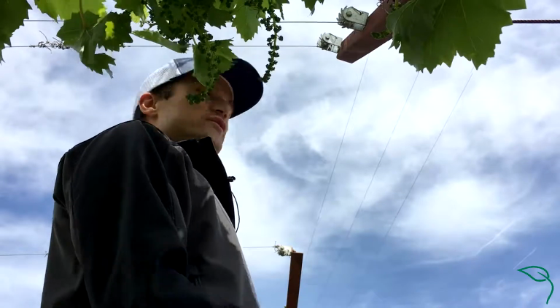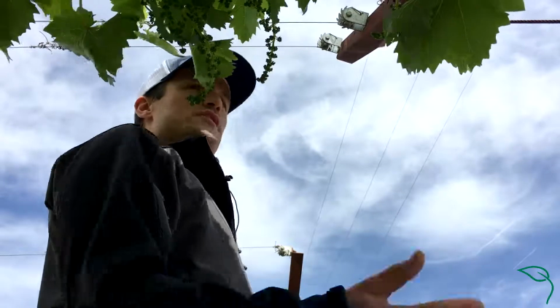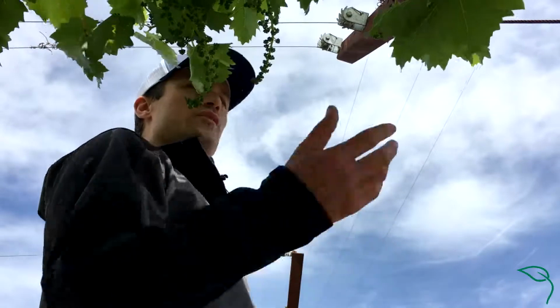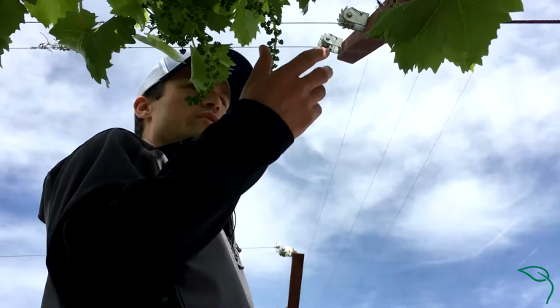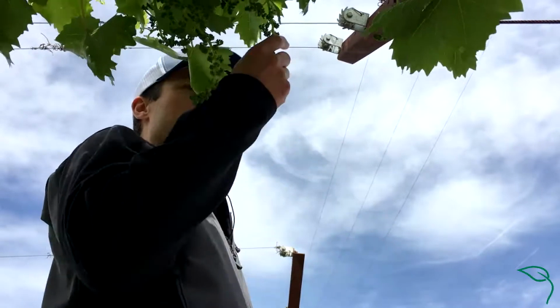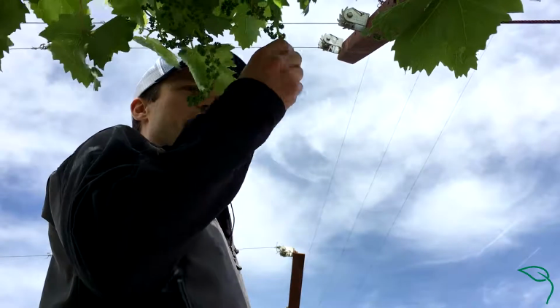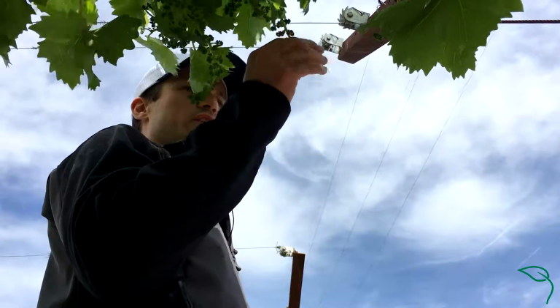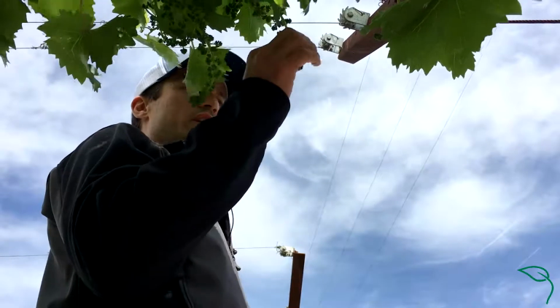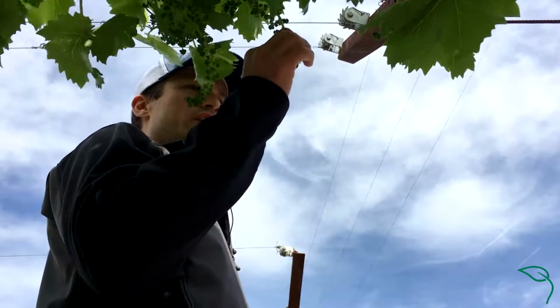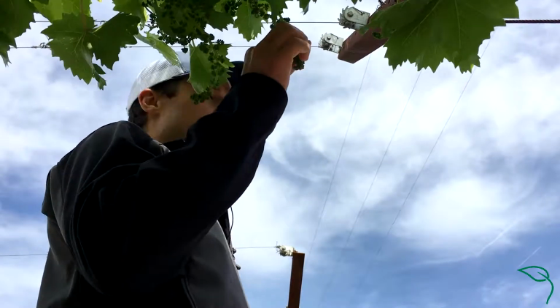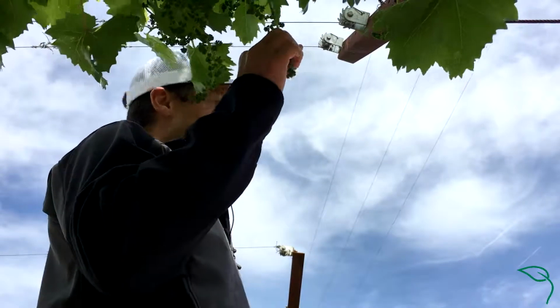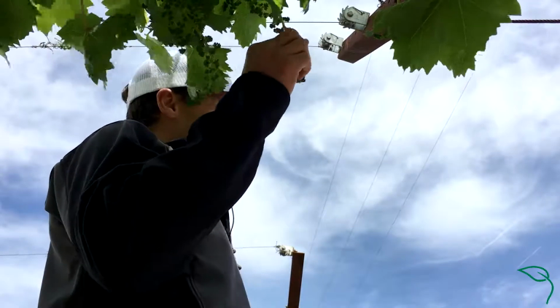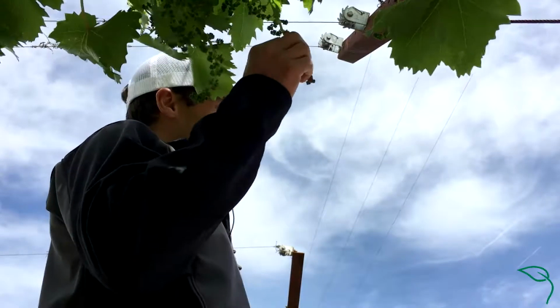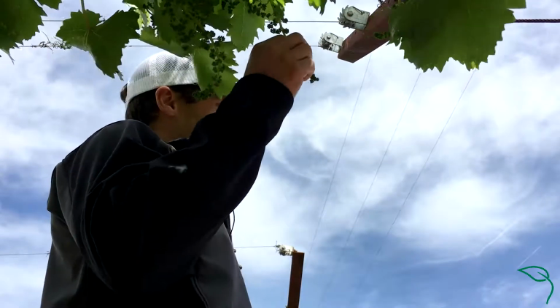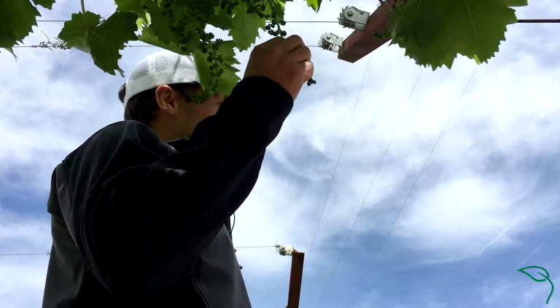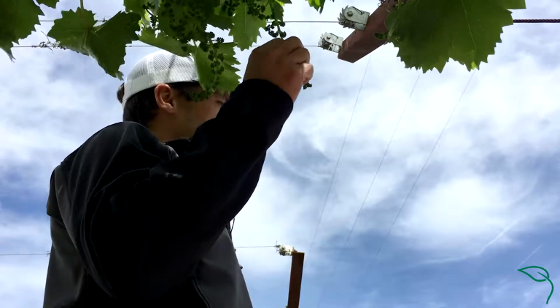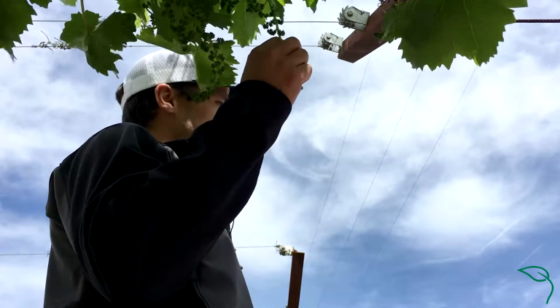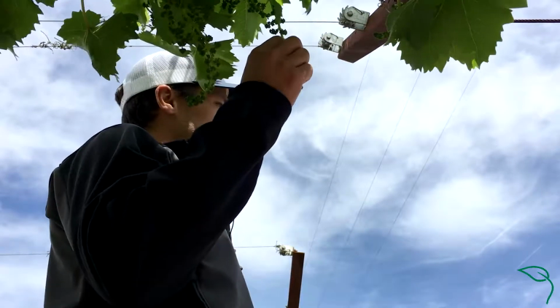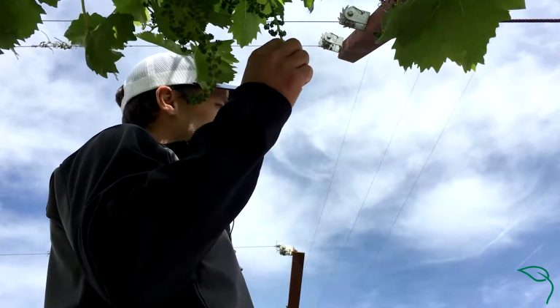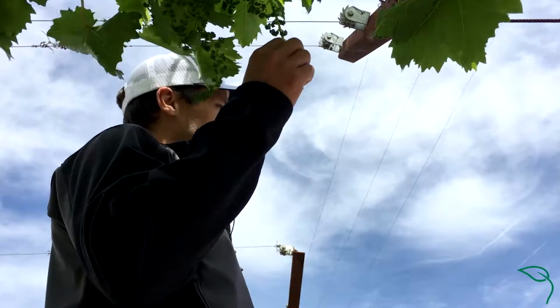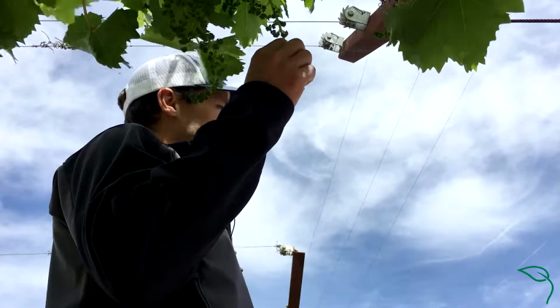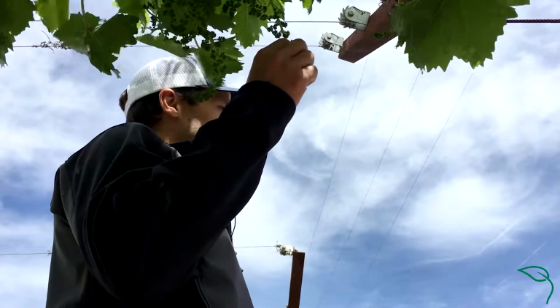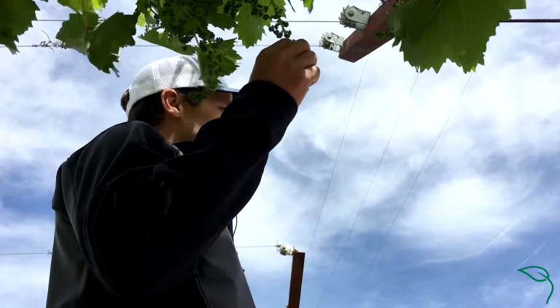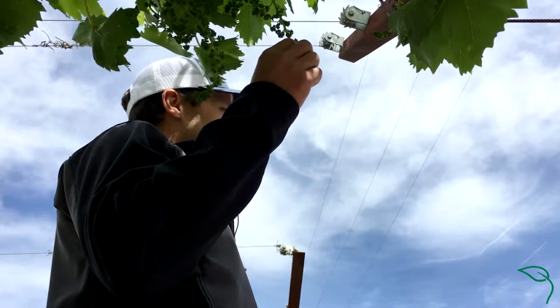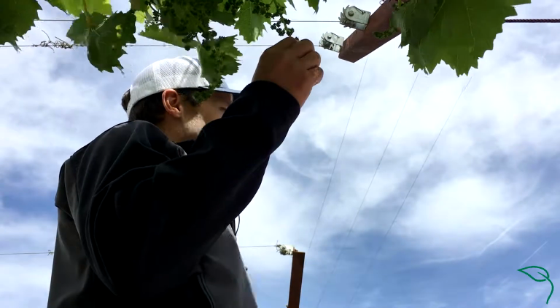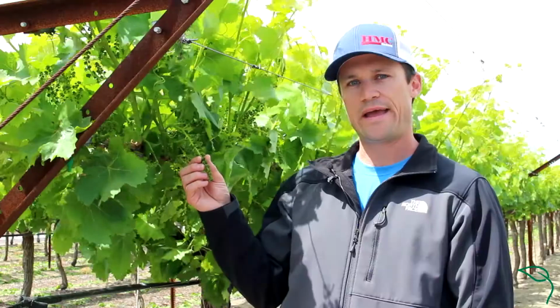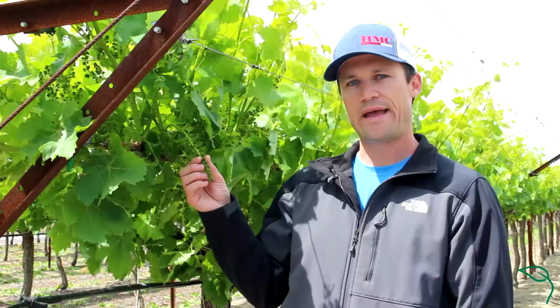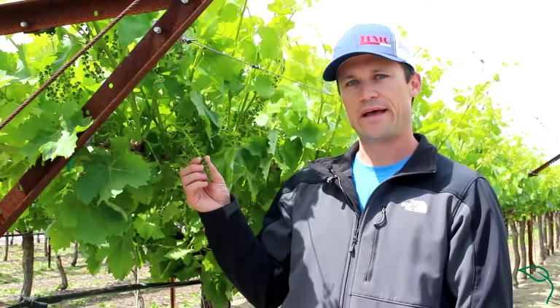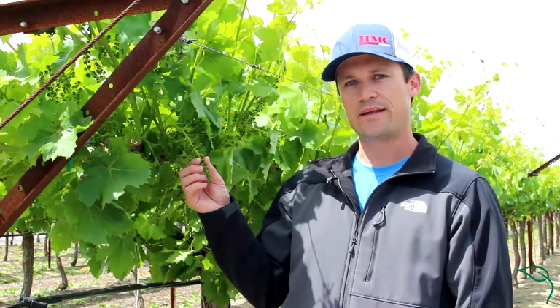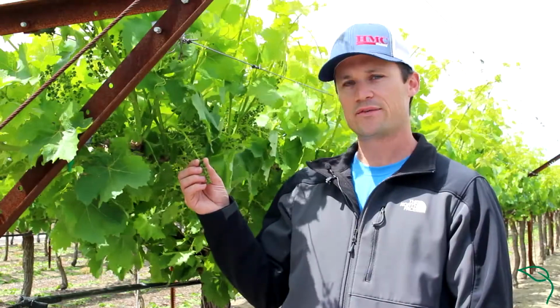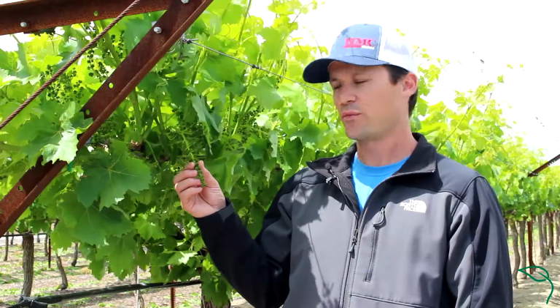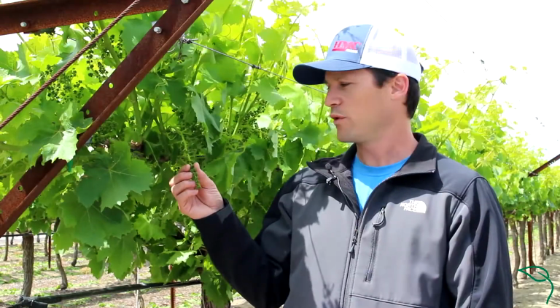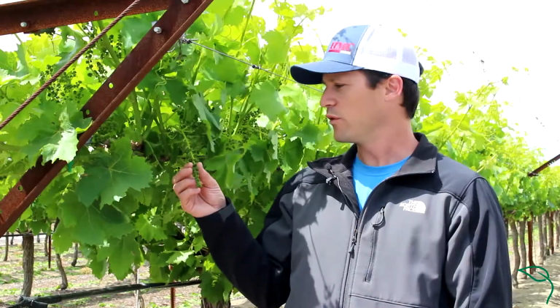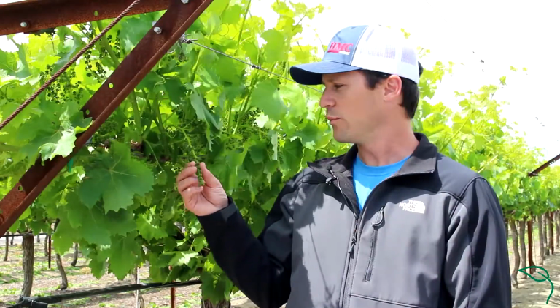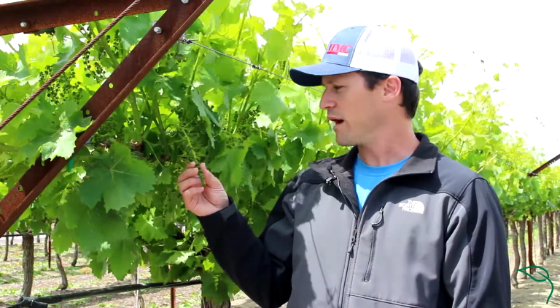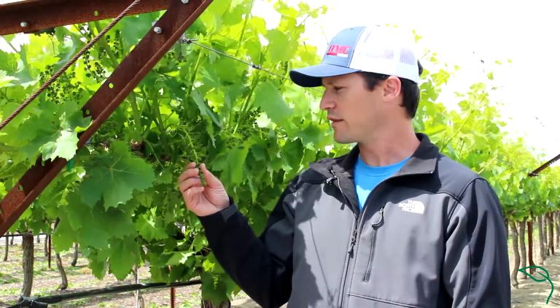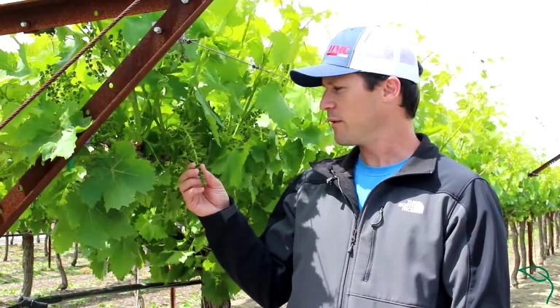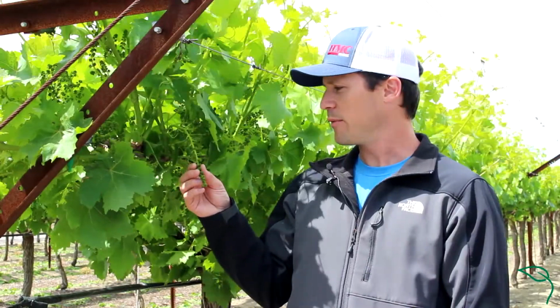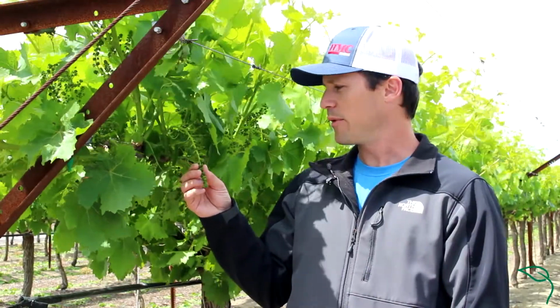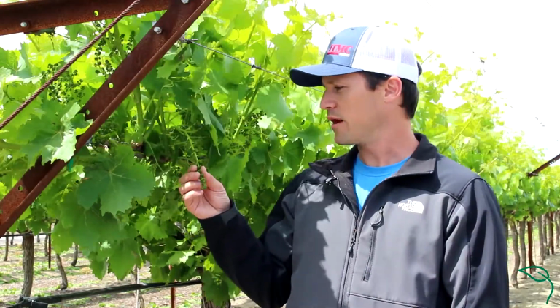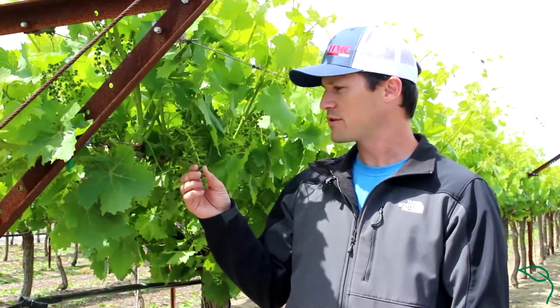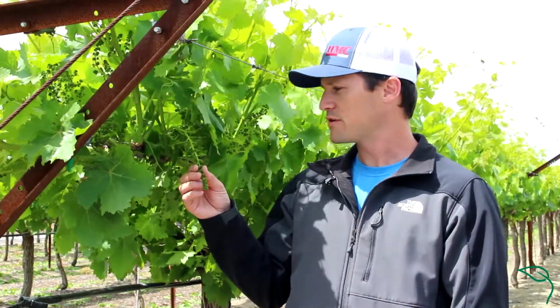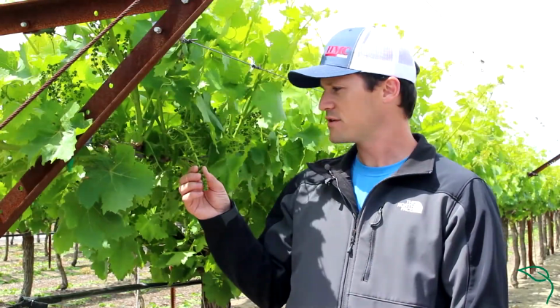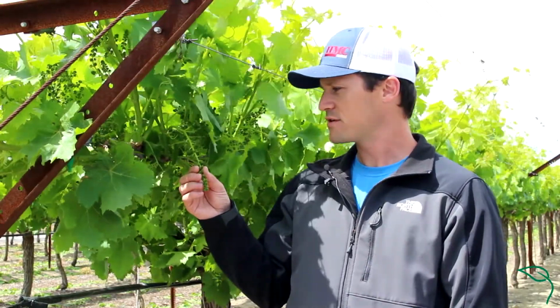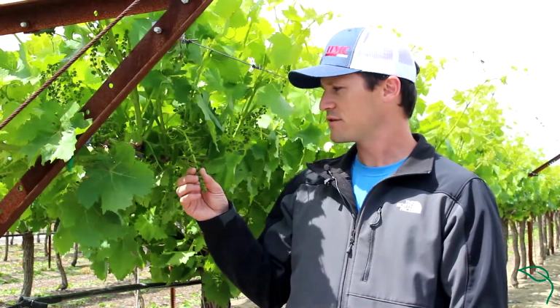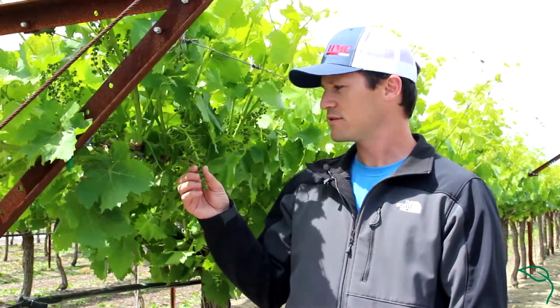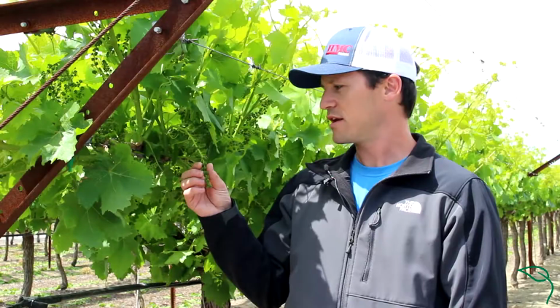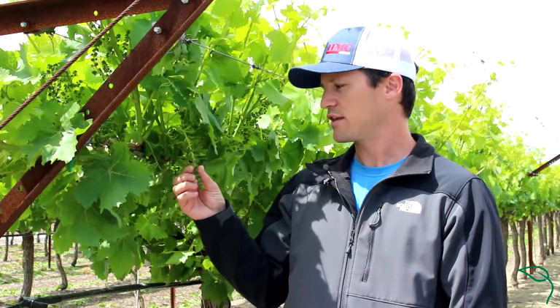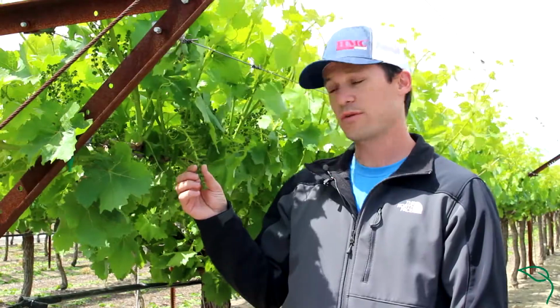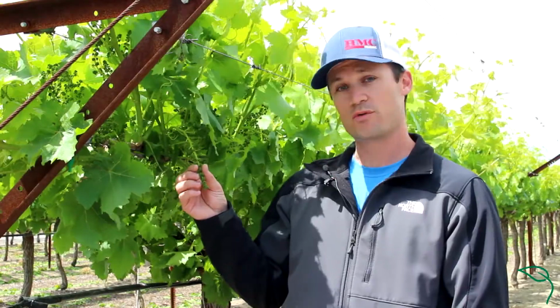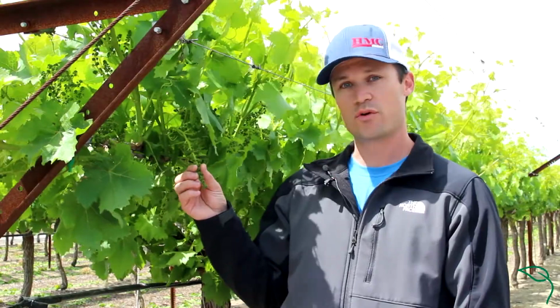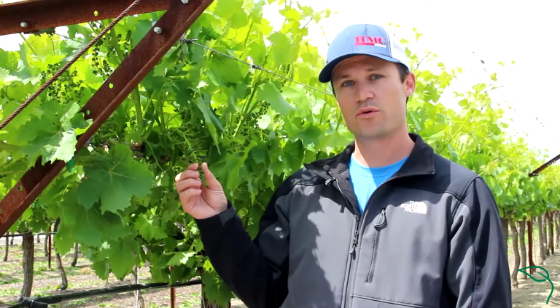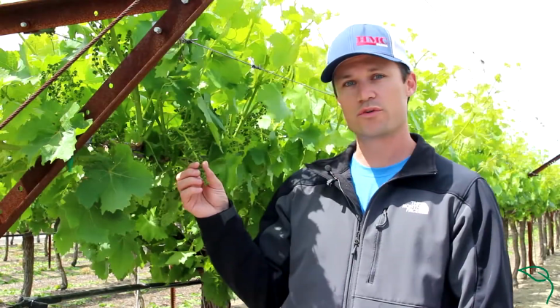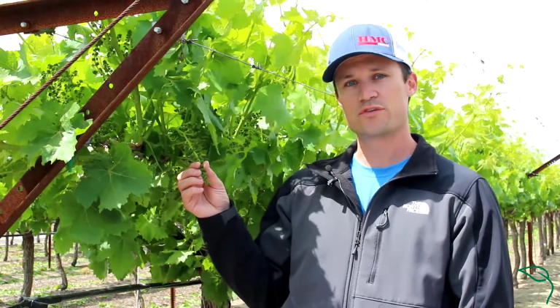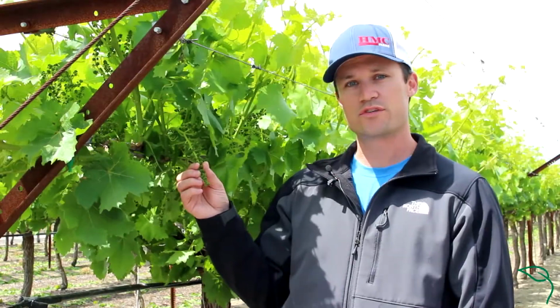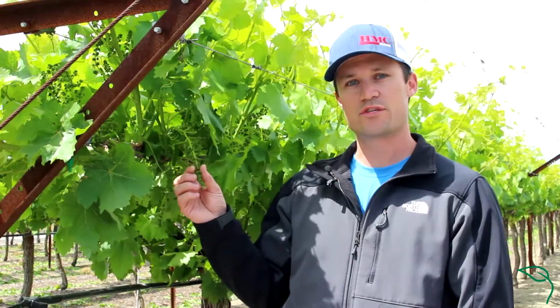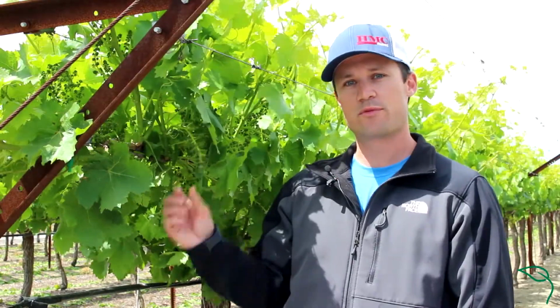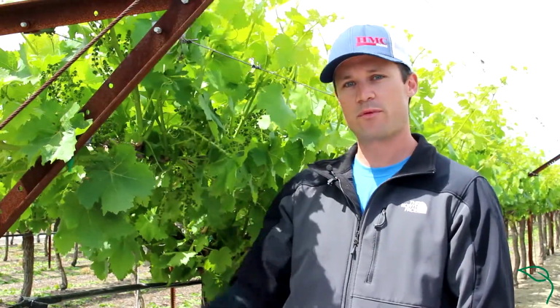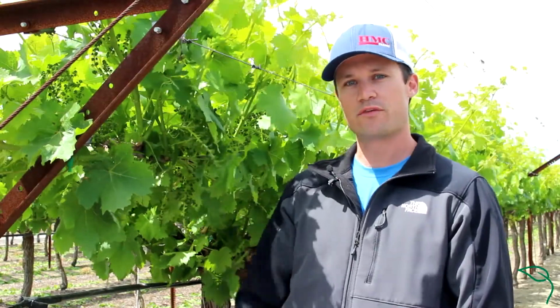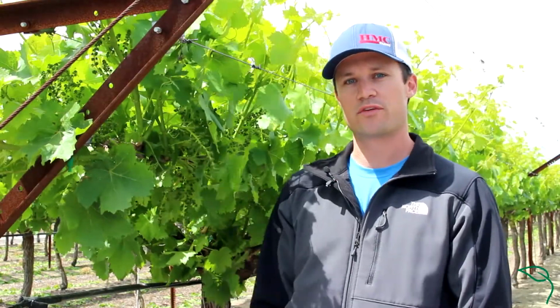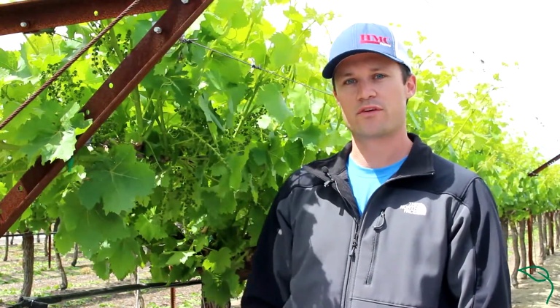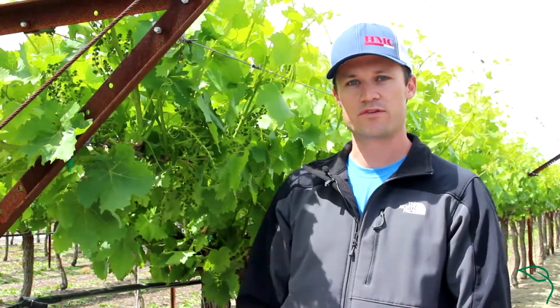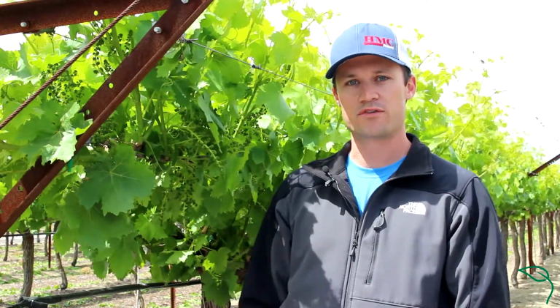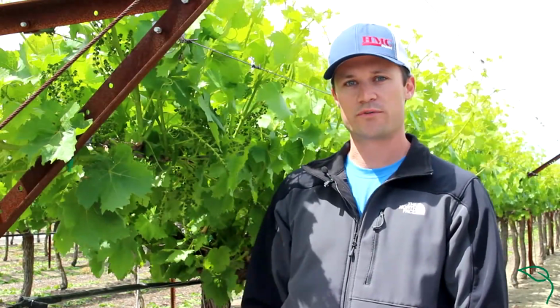Harvesting will occur here about September-October and we will pack them up in boxes, take them into our coolers and ship them off to the consumer.